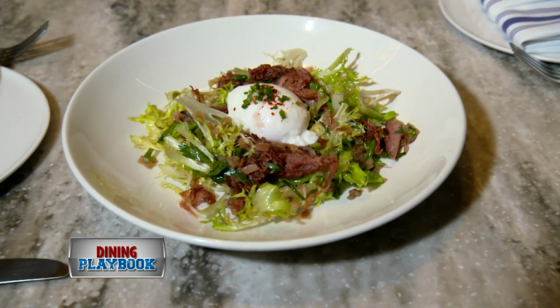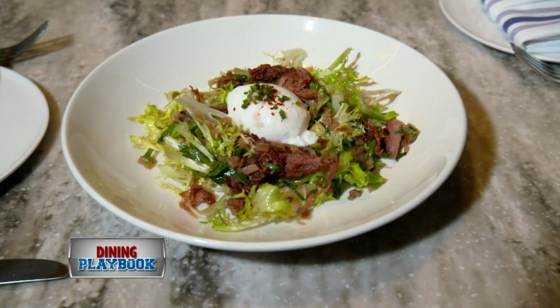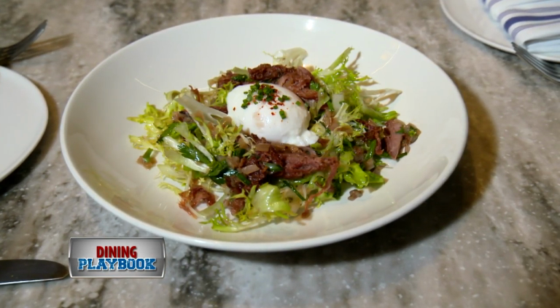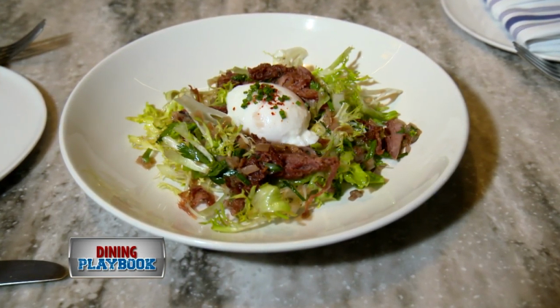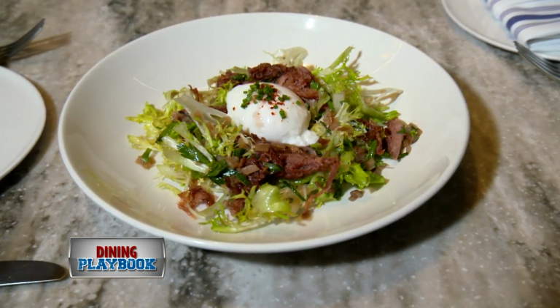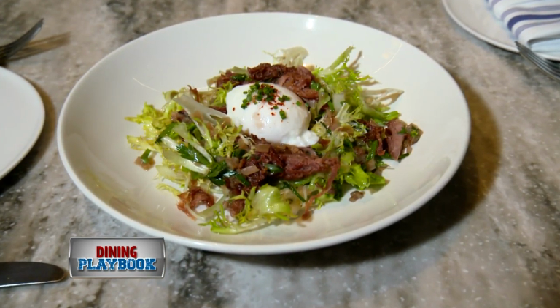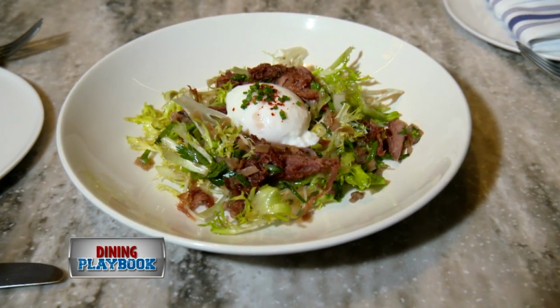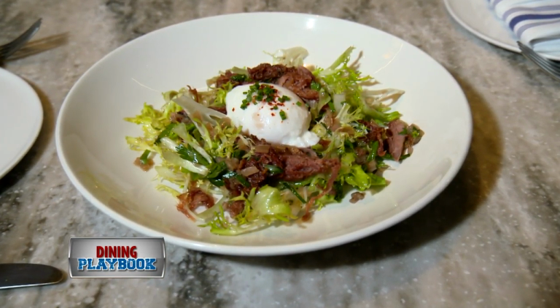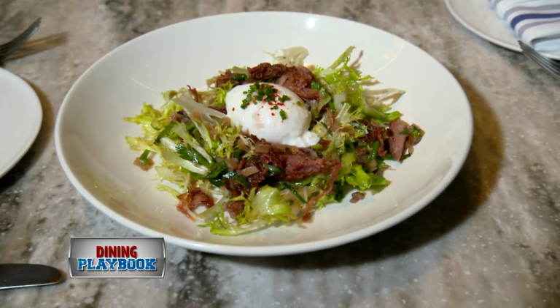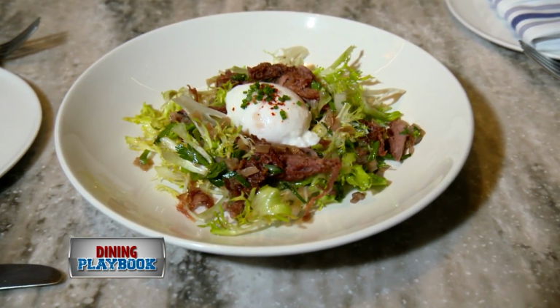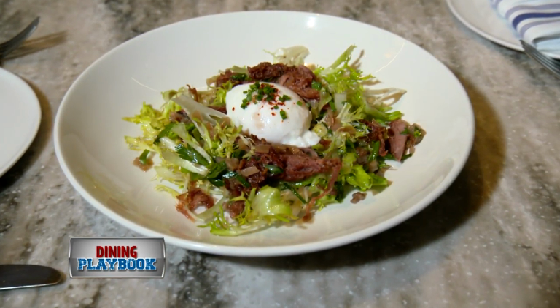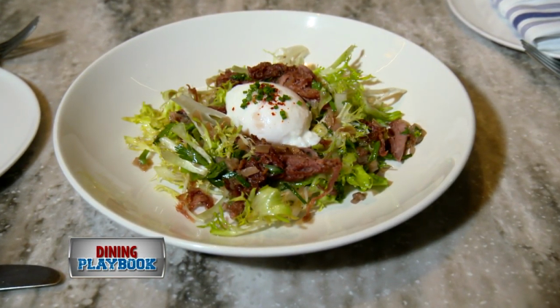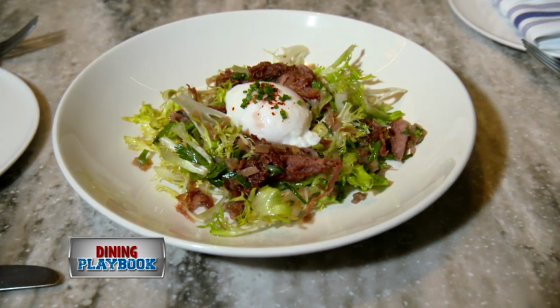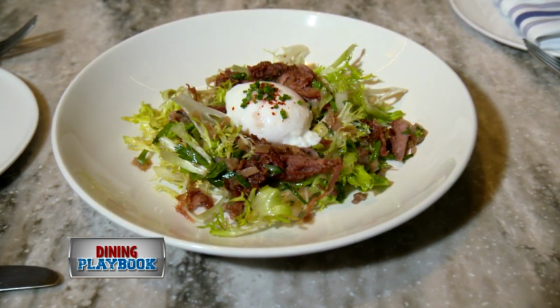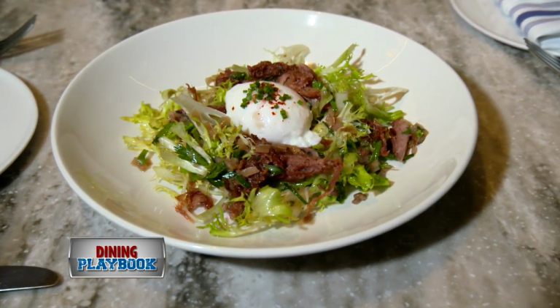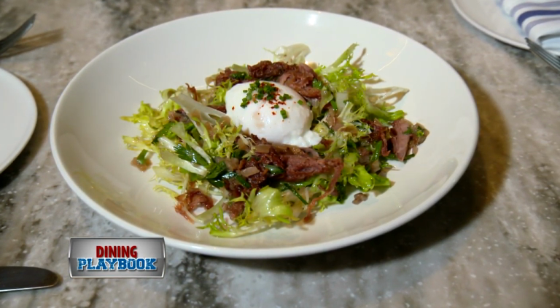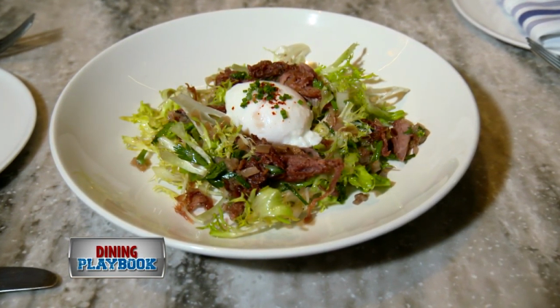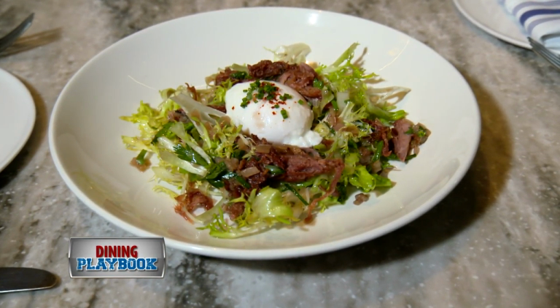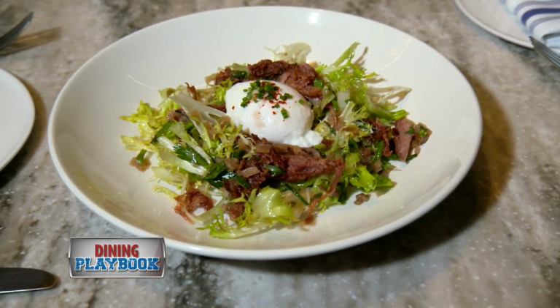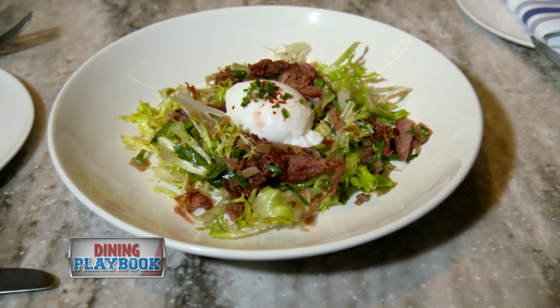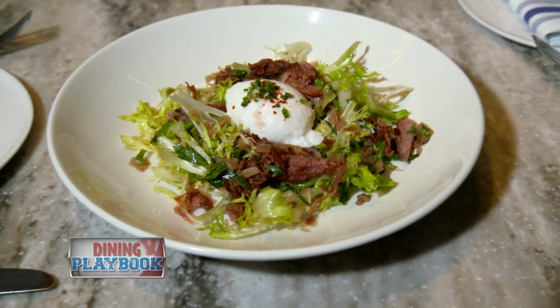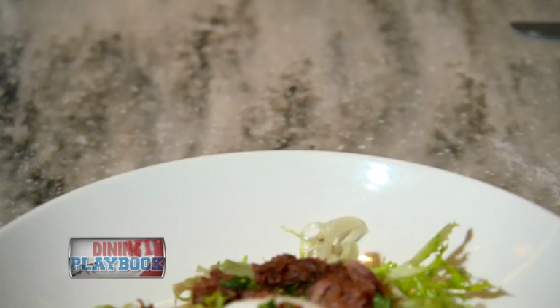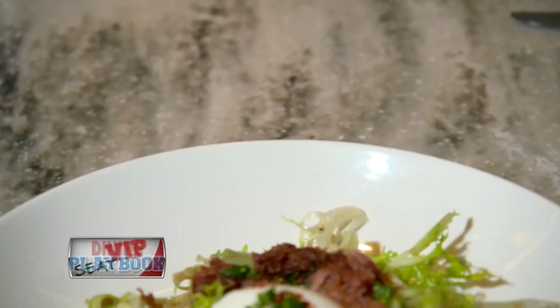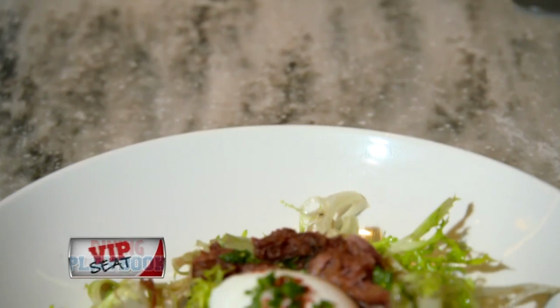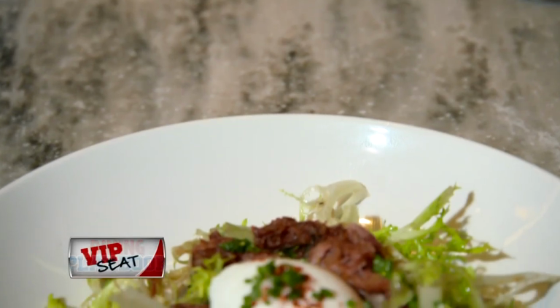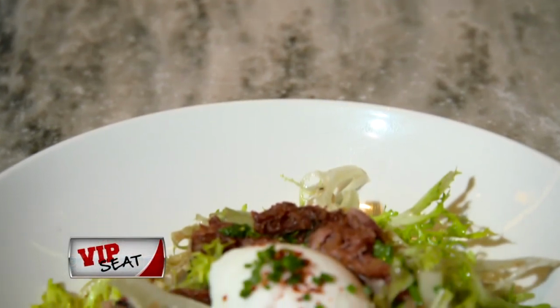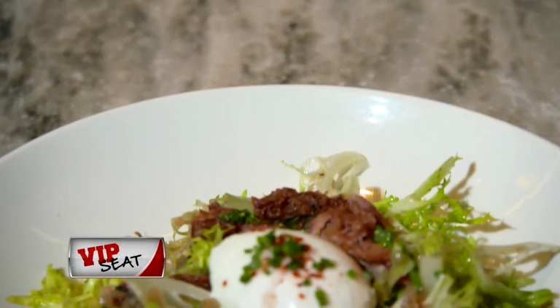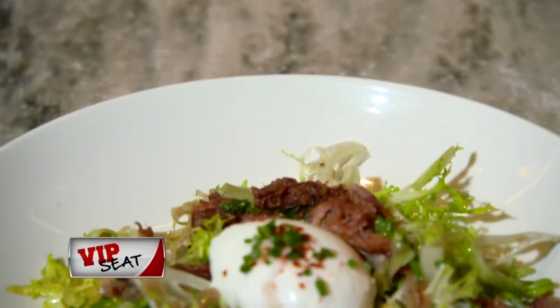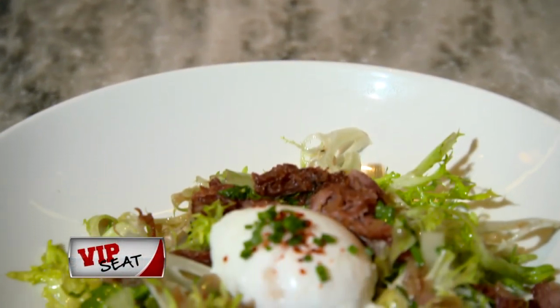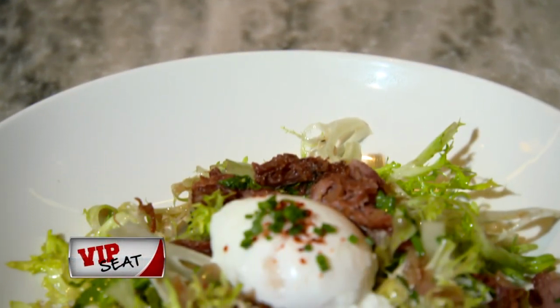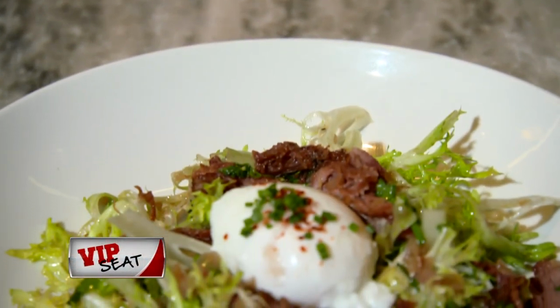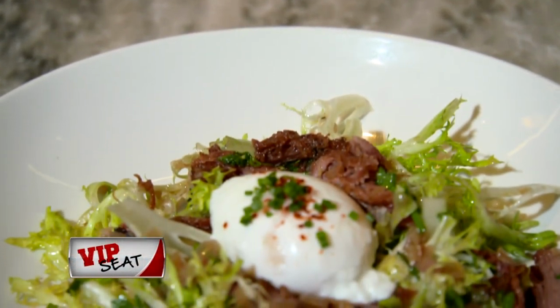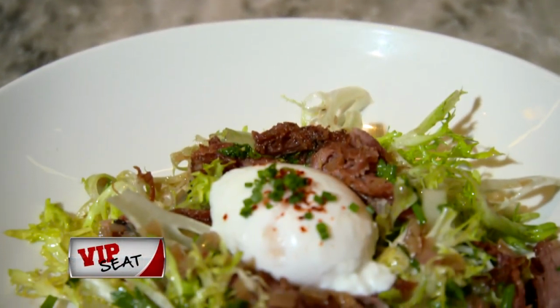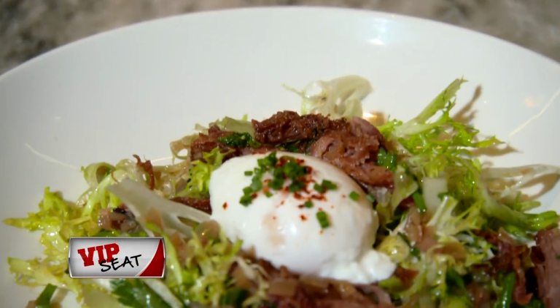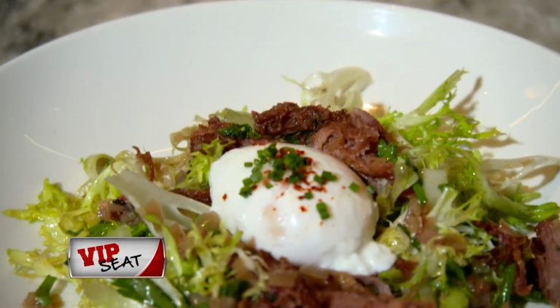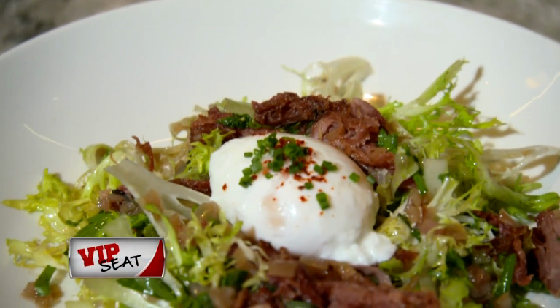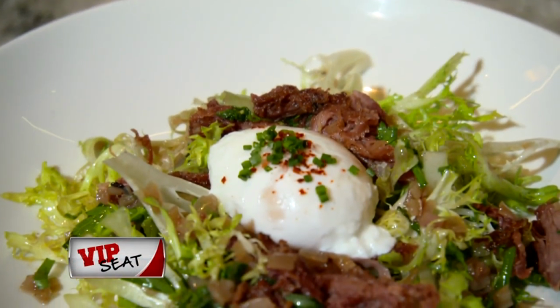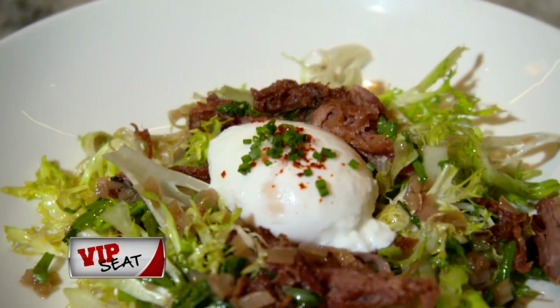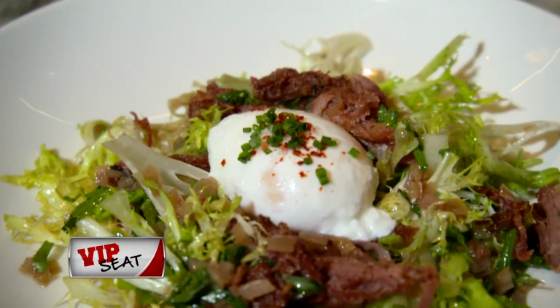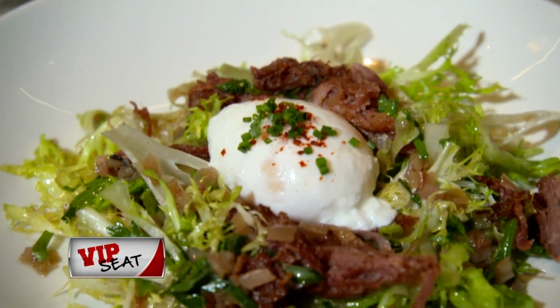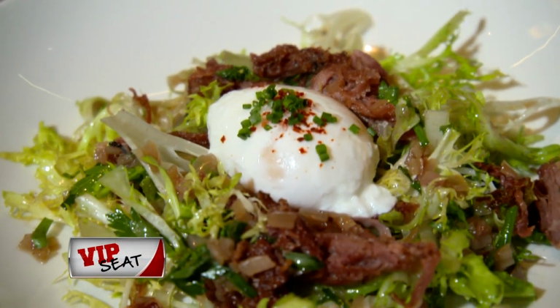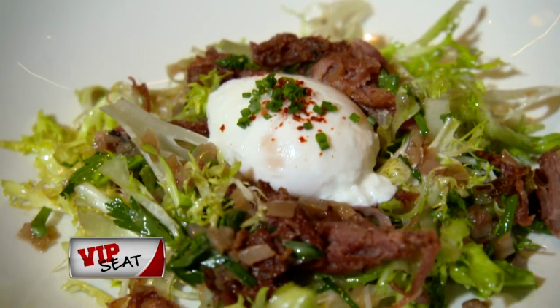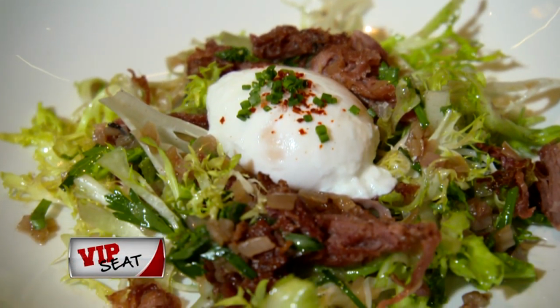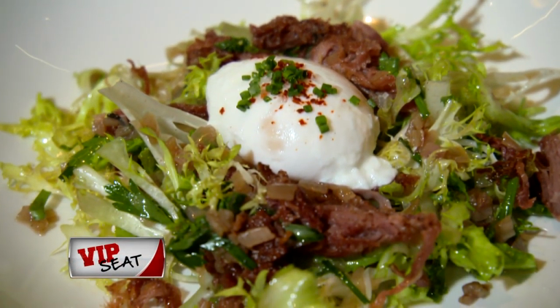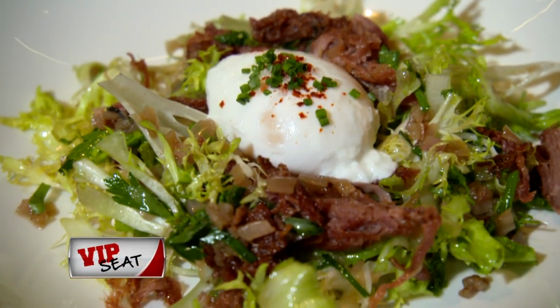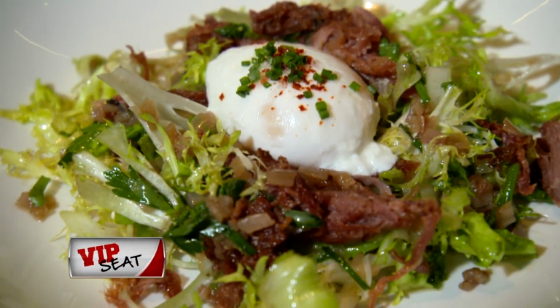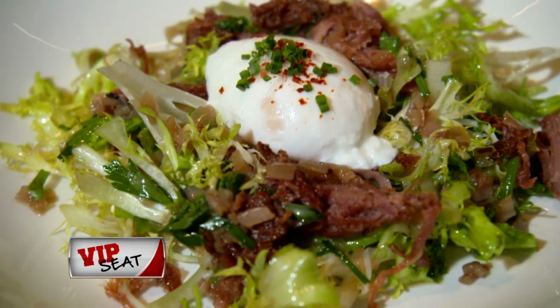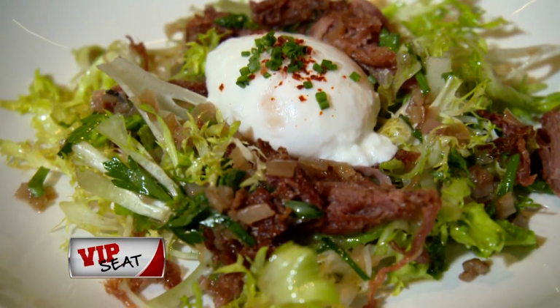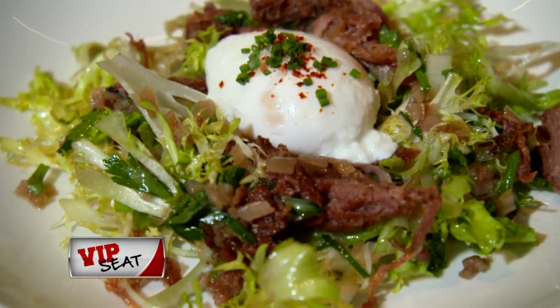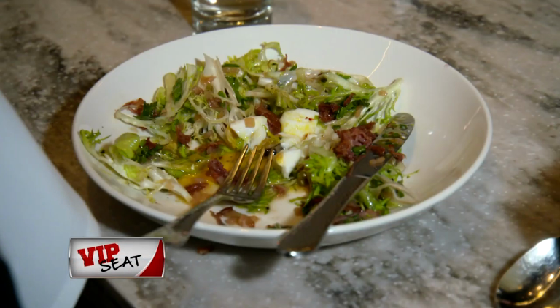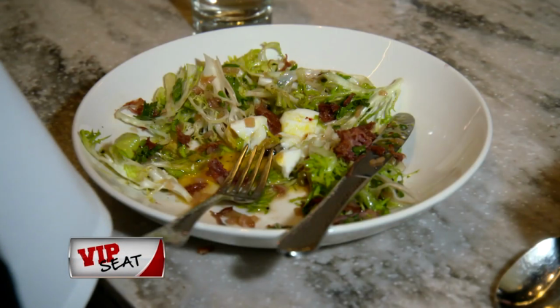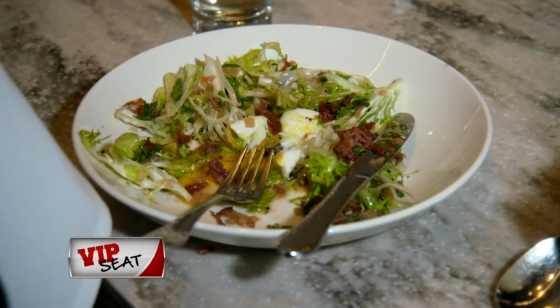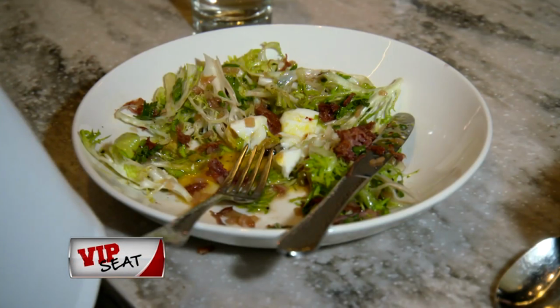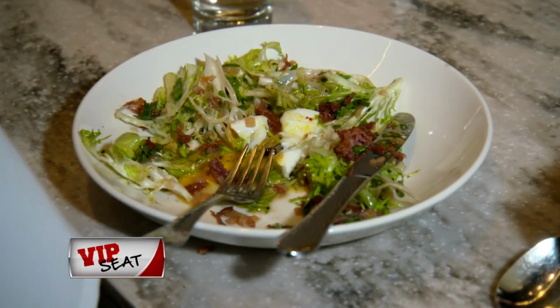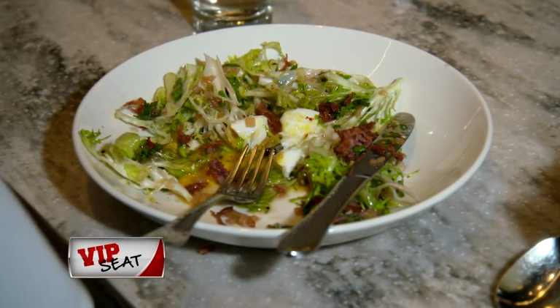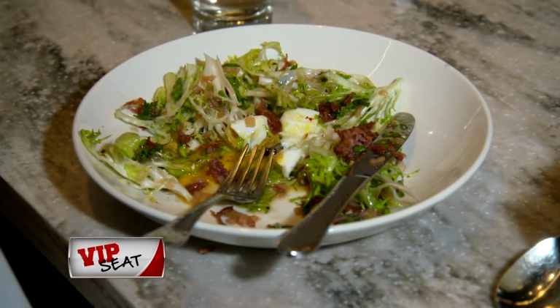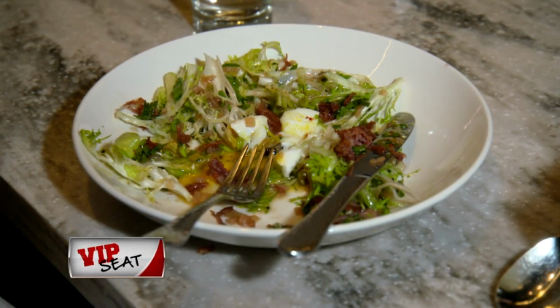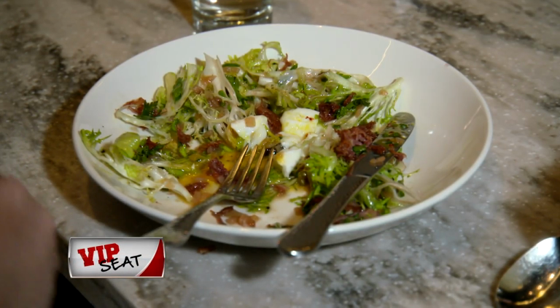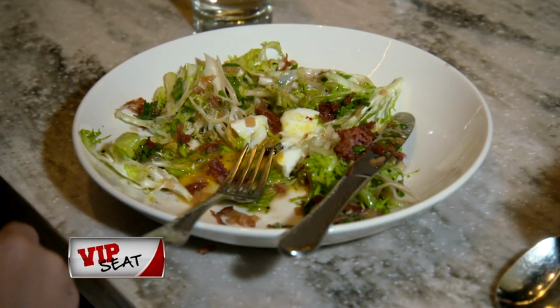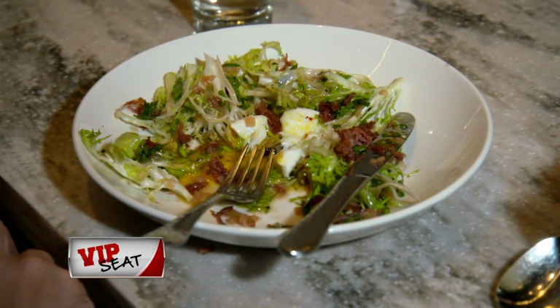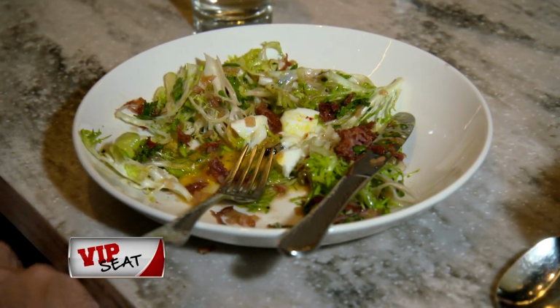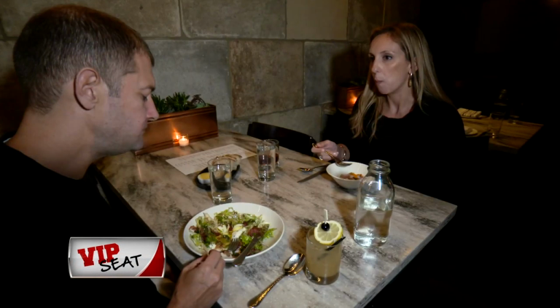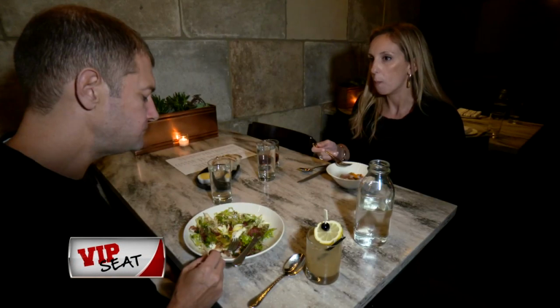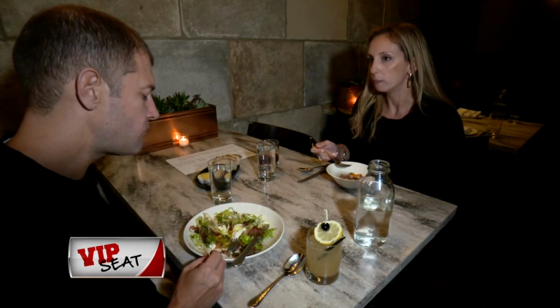A duck confit frisée salad with a soft-cooked egg. You'd cut the egg and then it would break over the duck confit and the frisée.